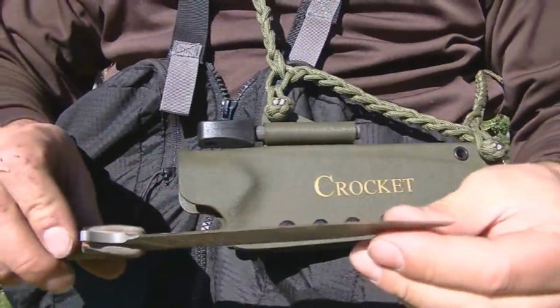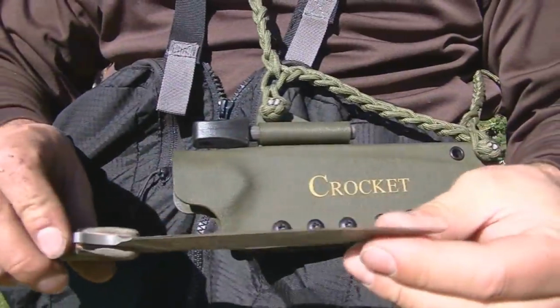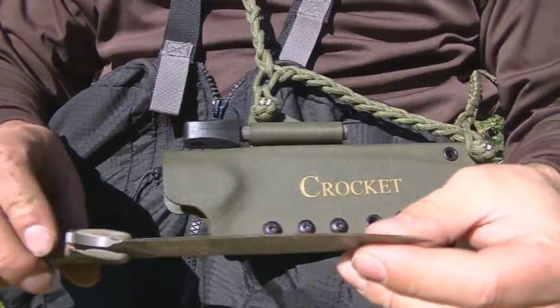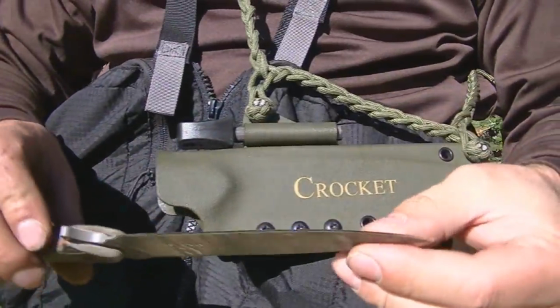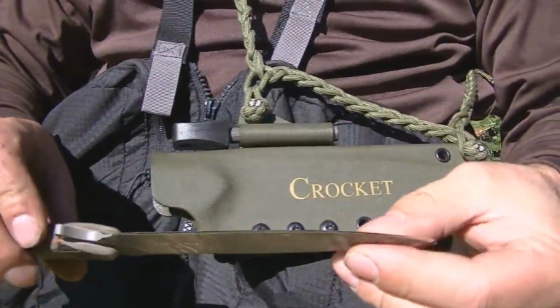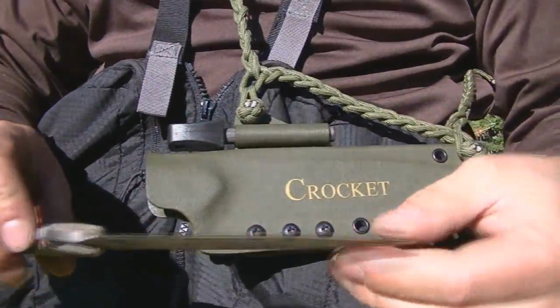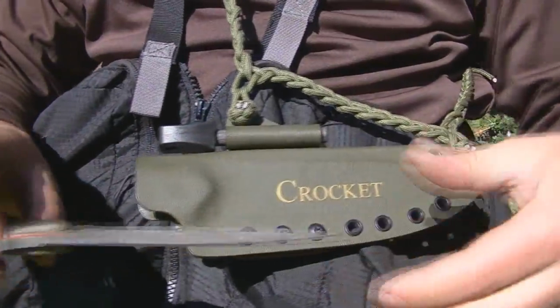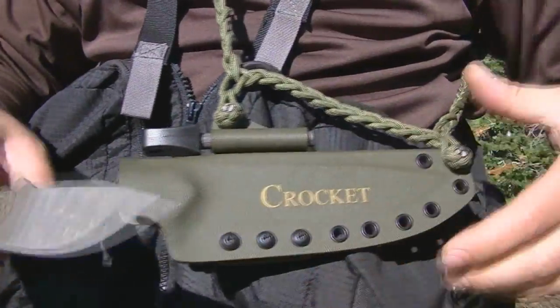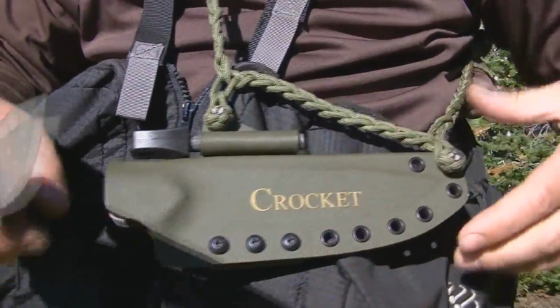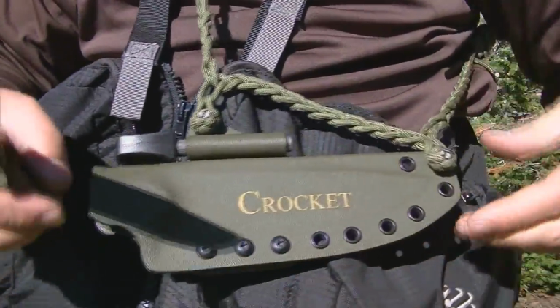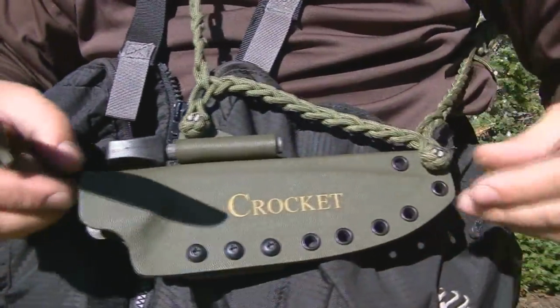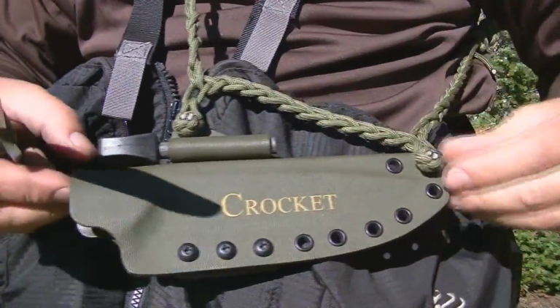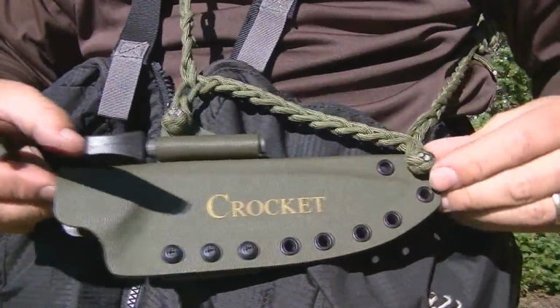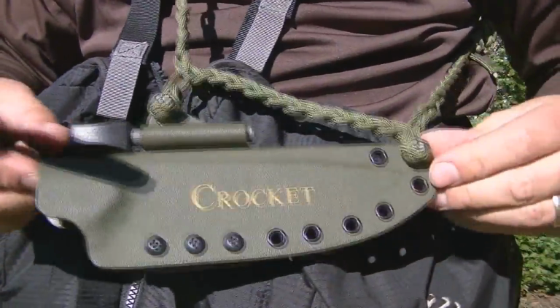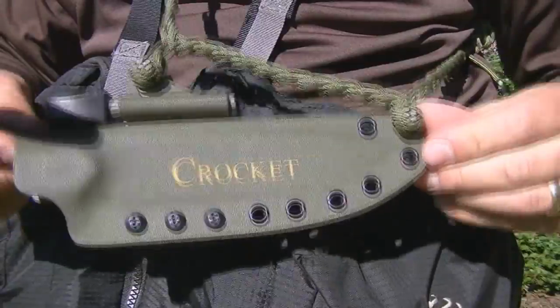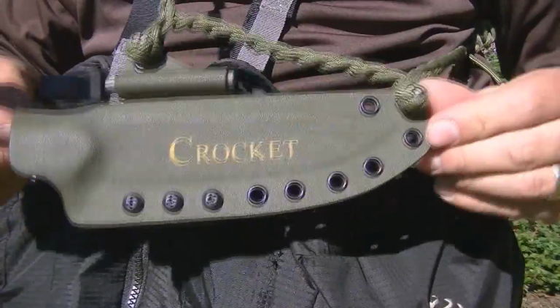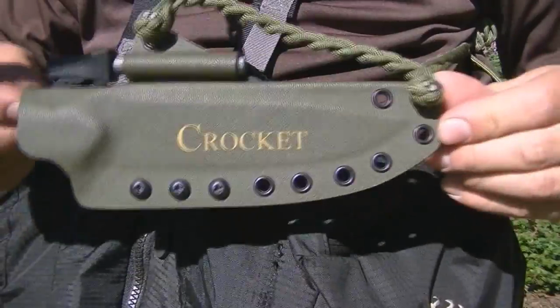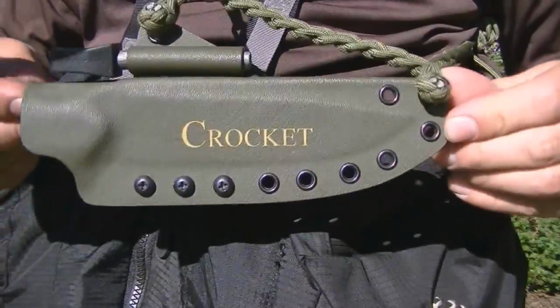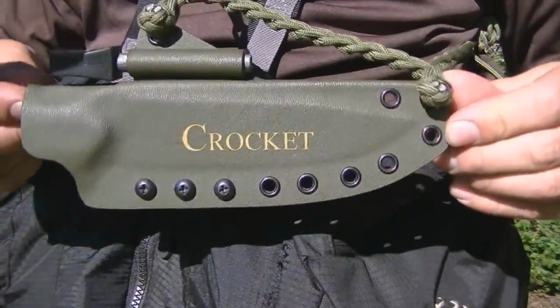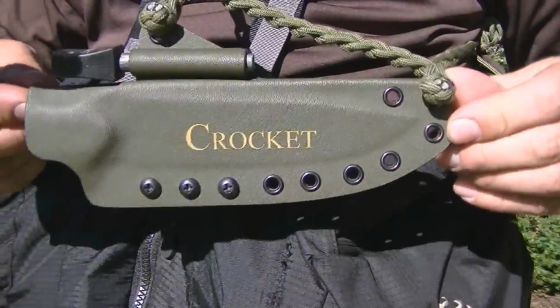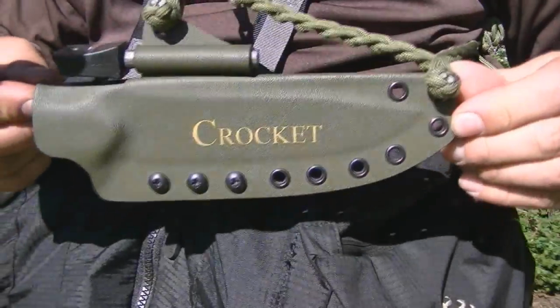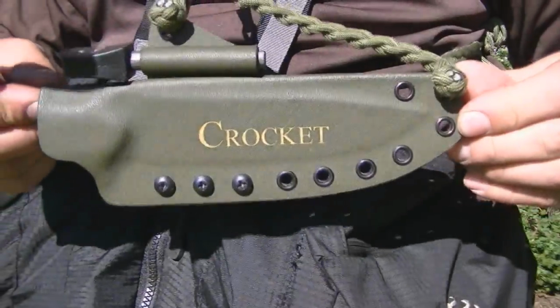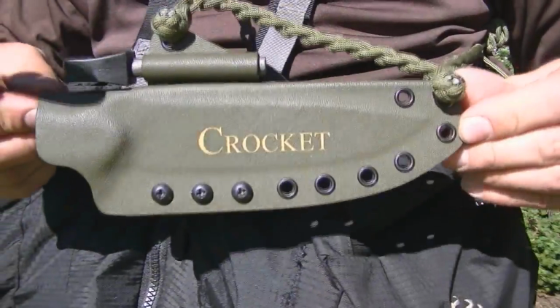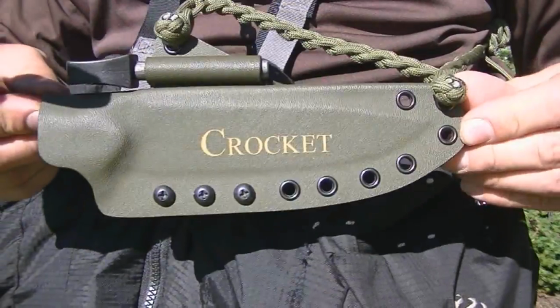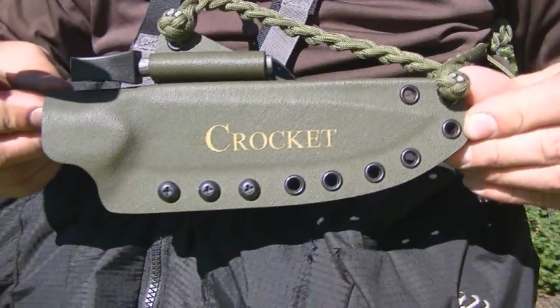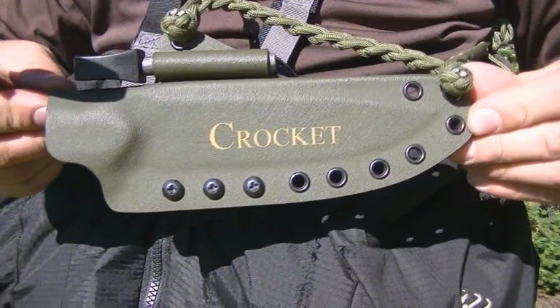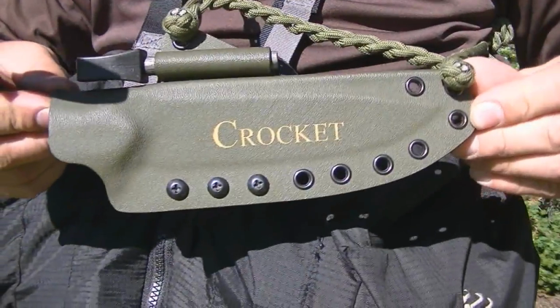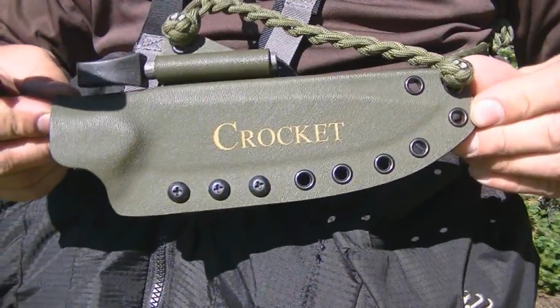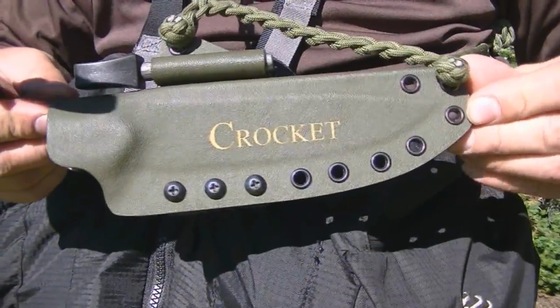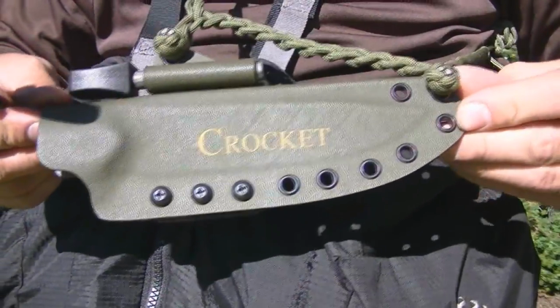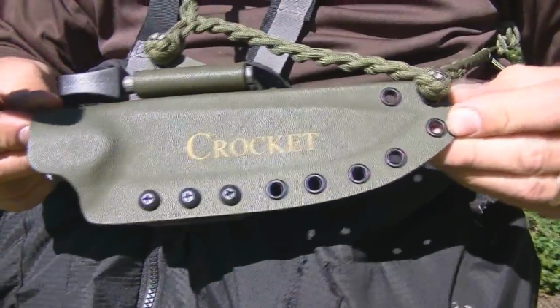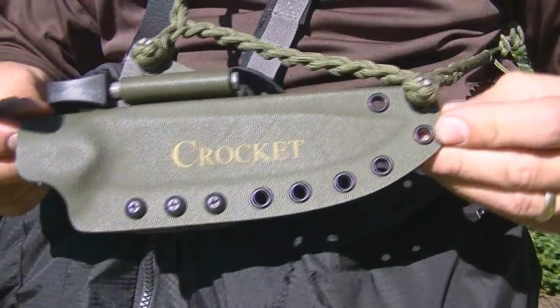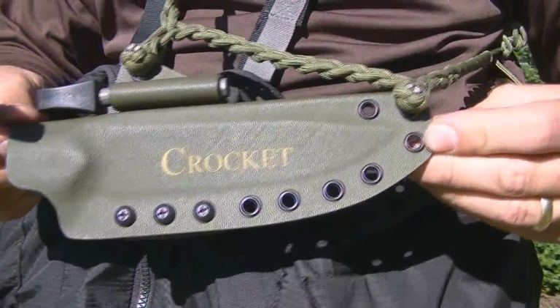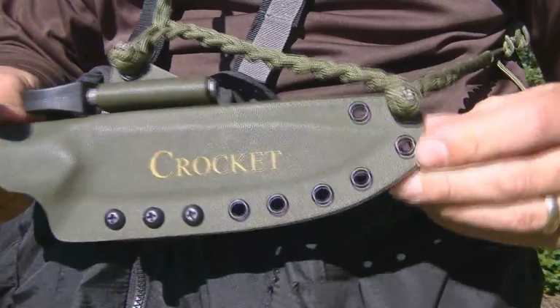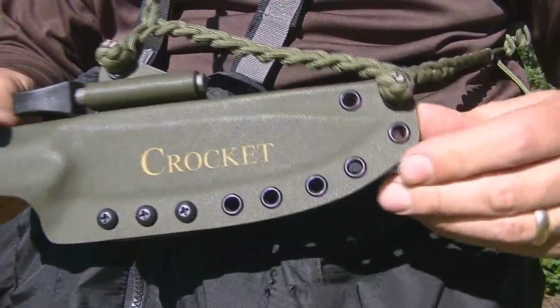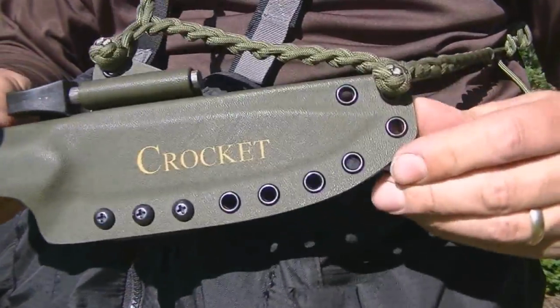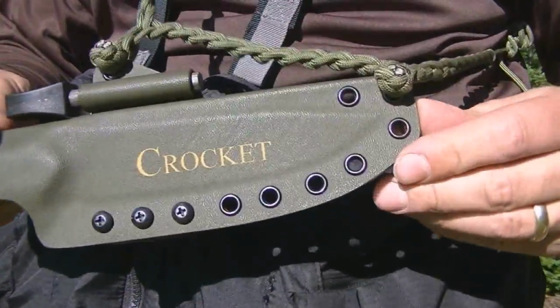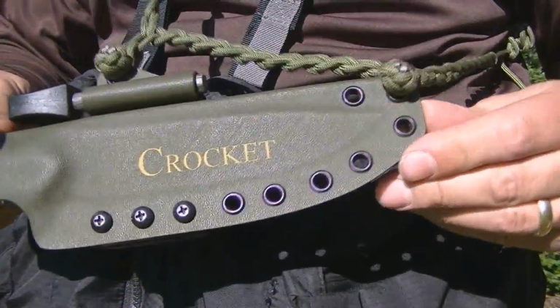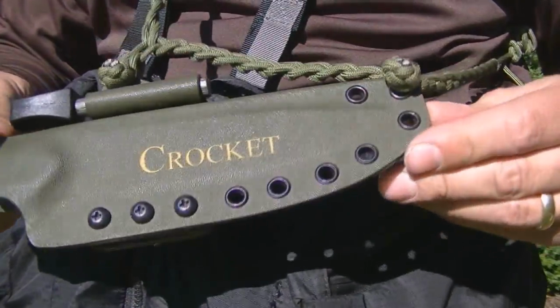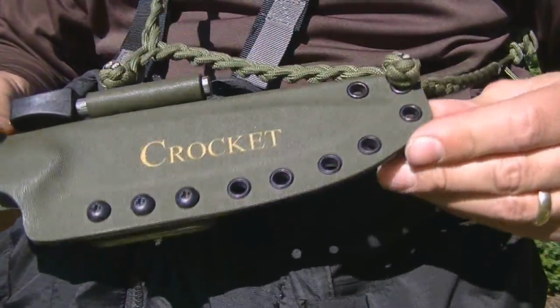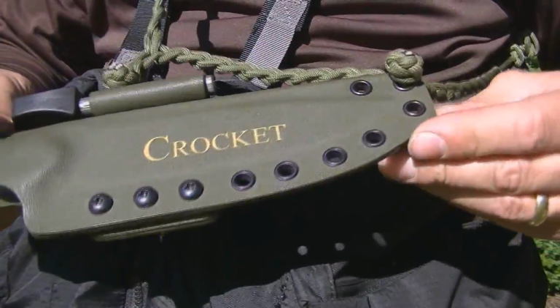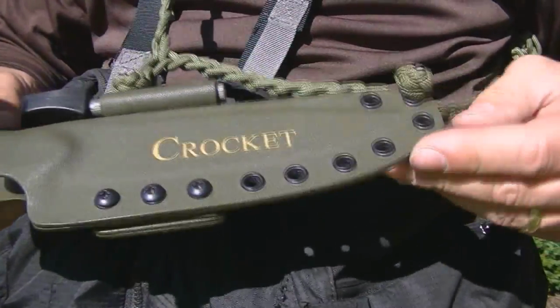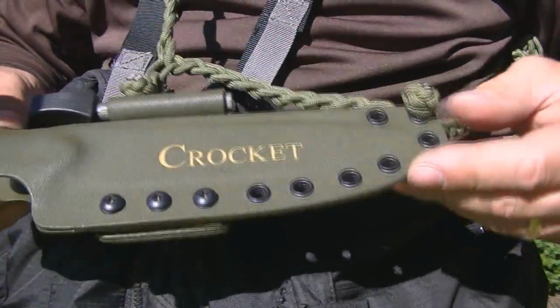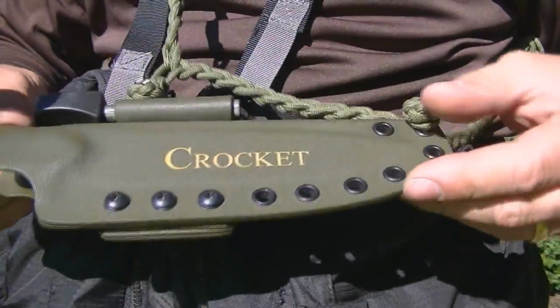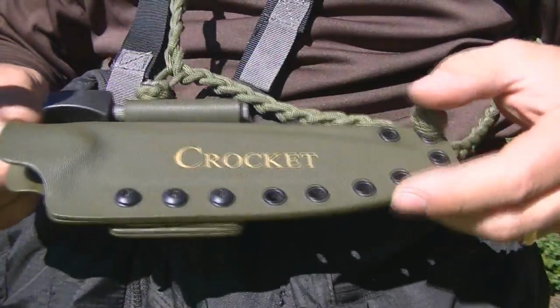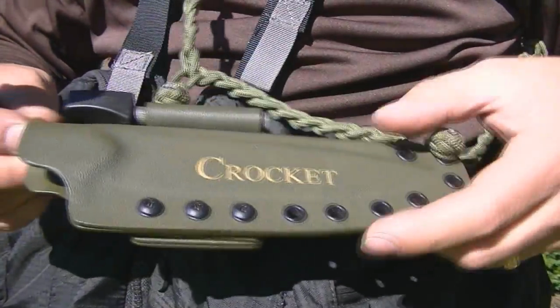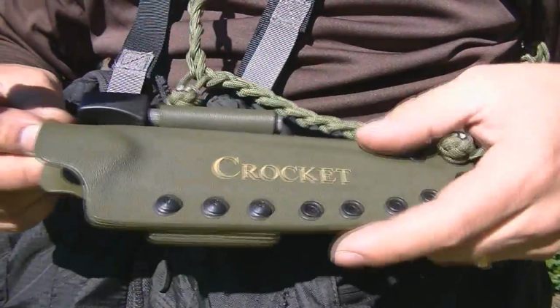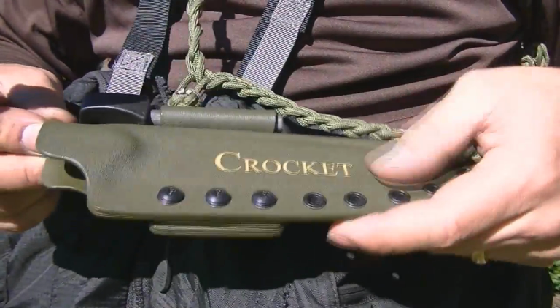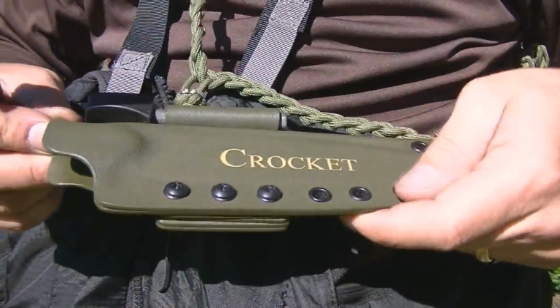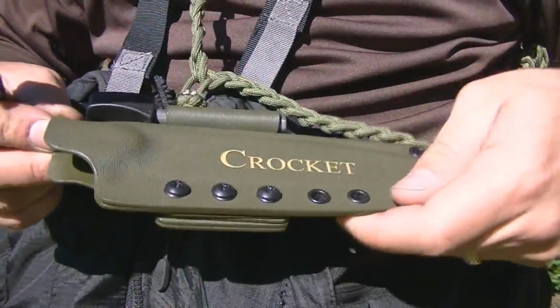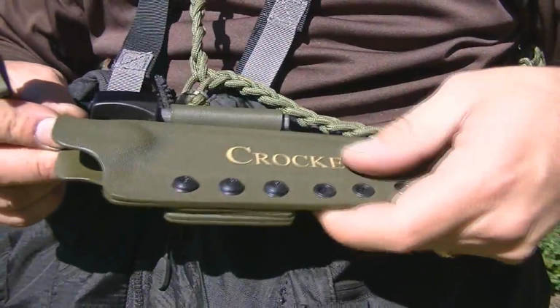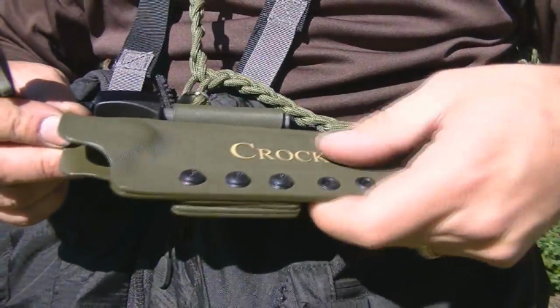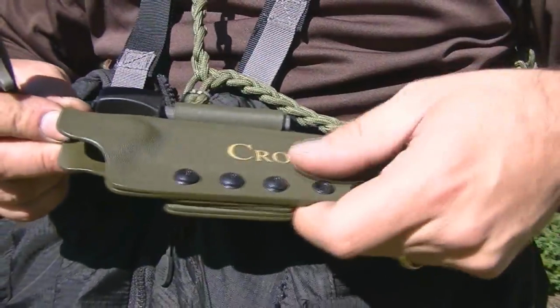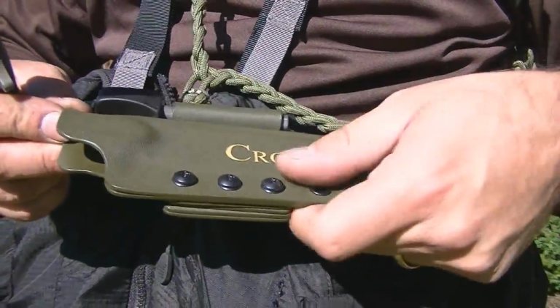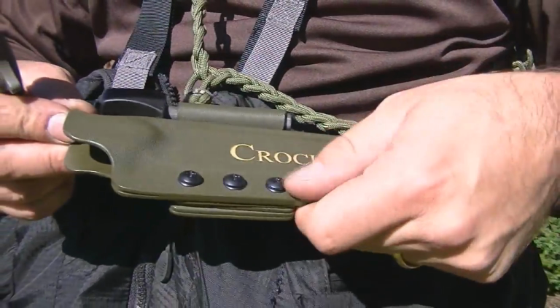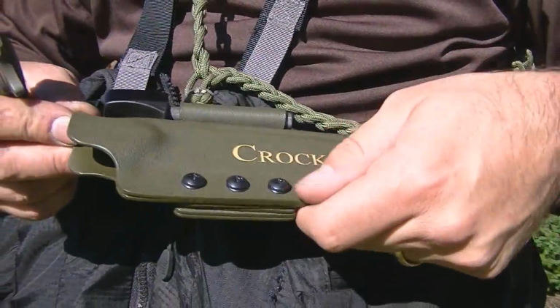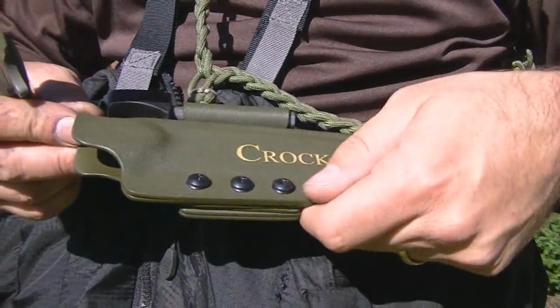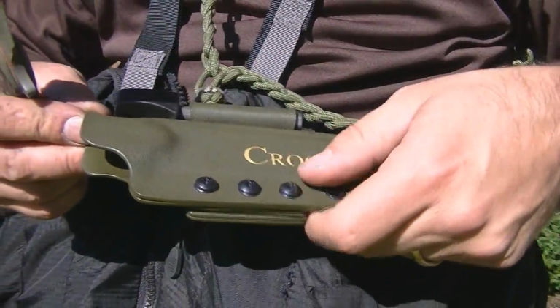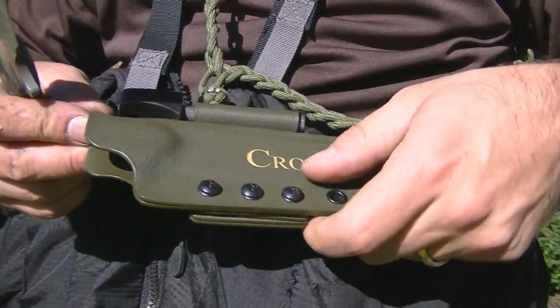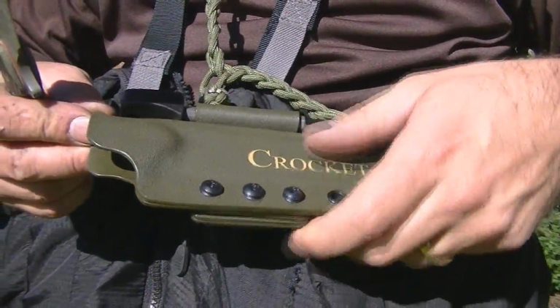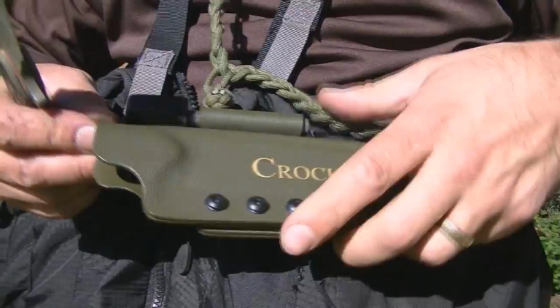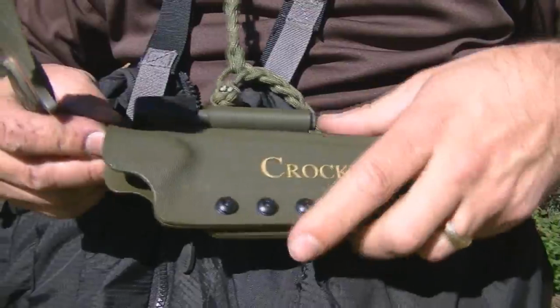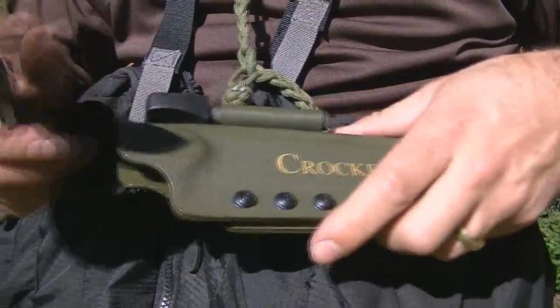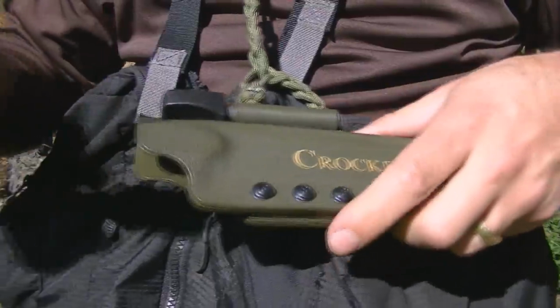It's a fantastic sheath. I always get excited about nice sheaths like this, and the Kydex stuff I just love.